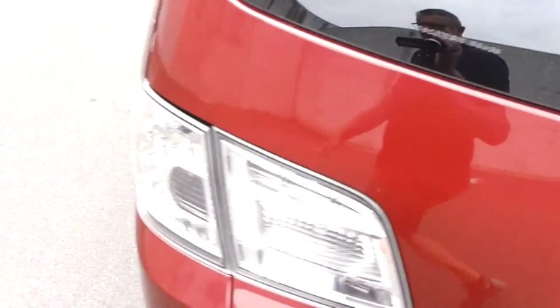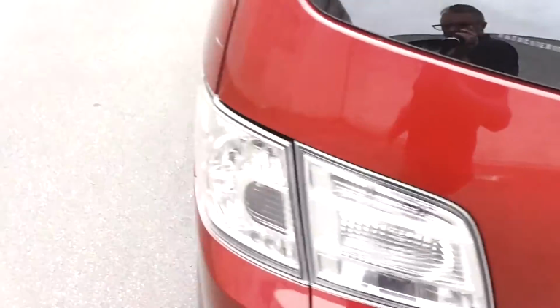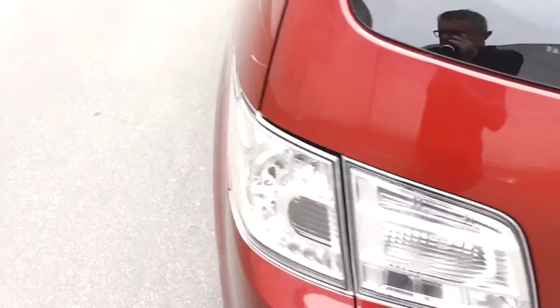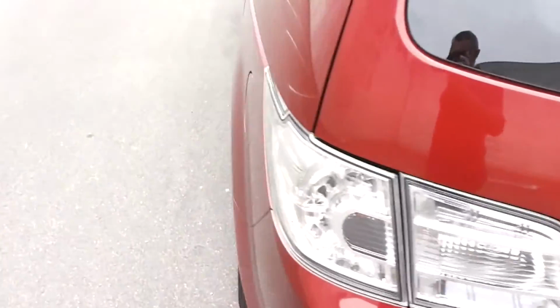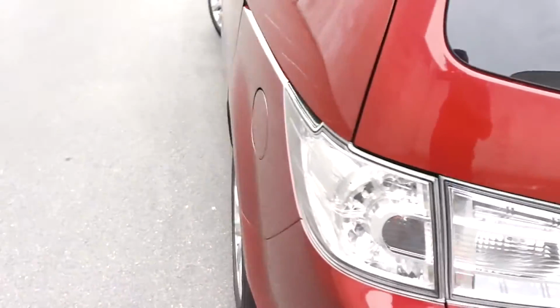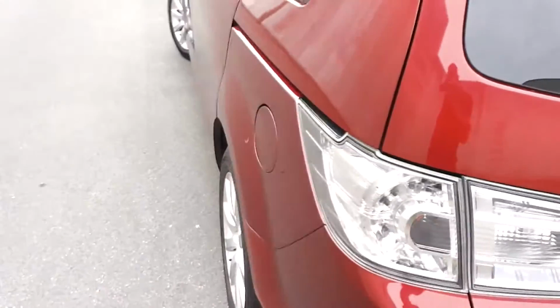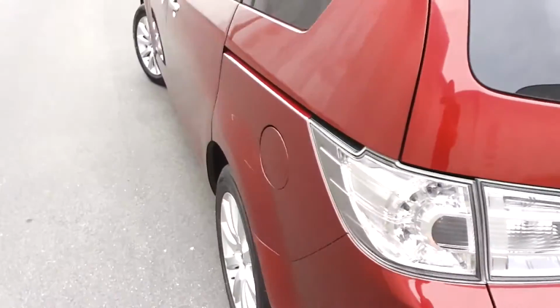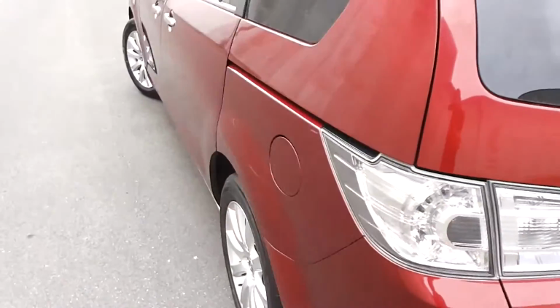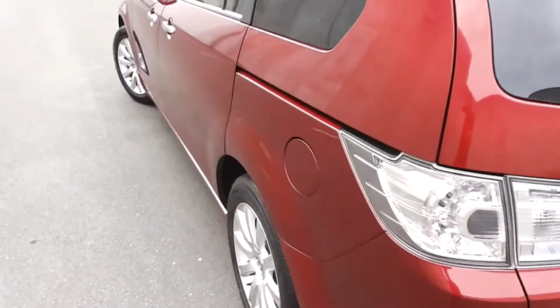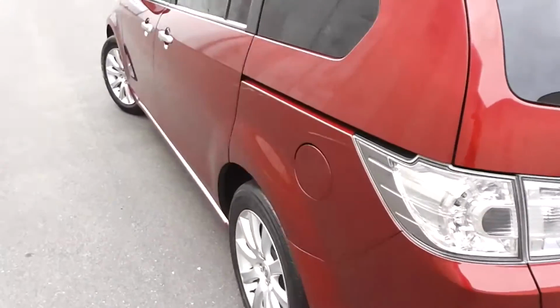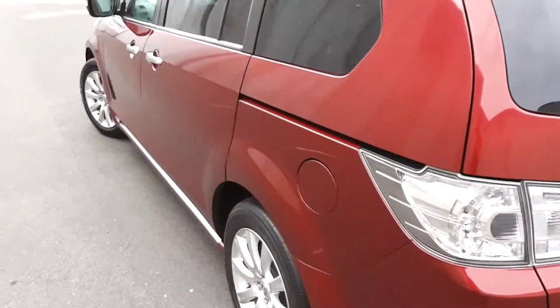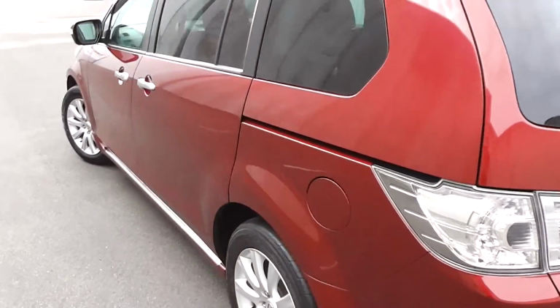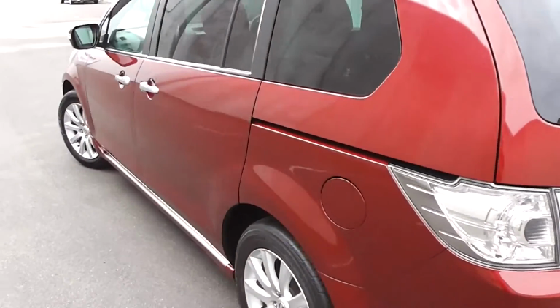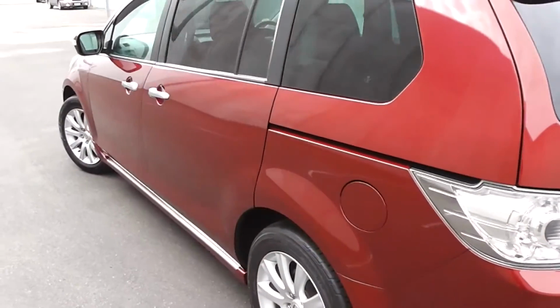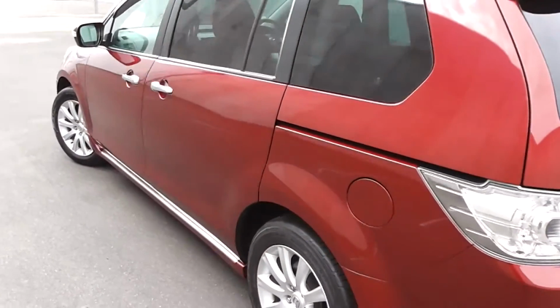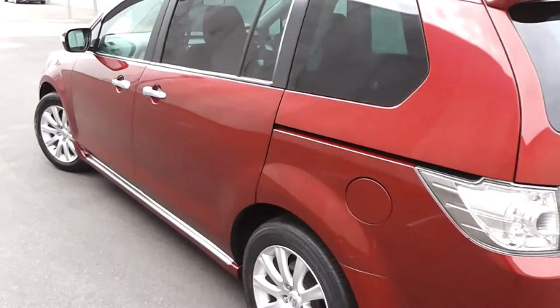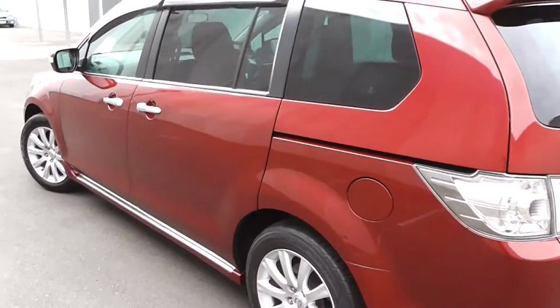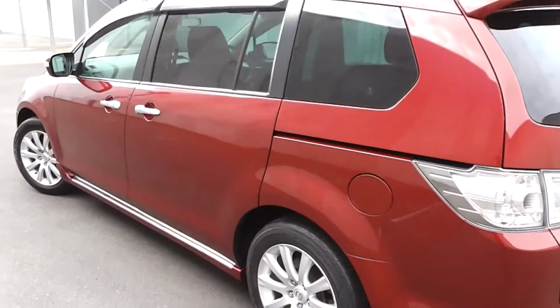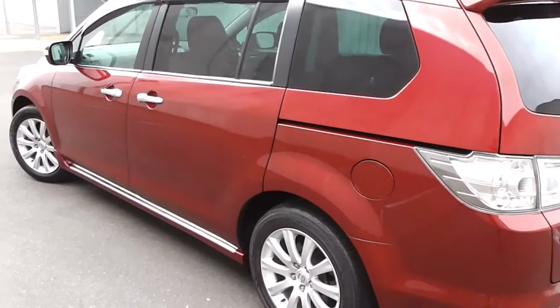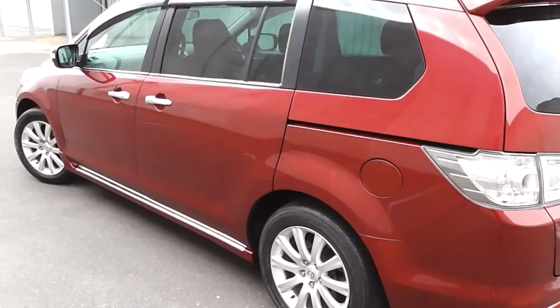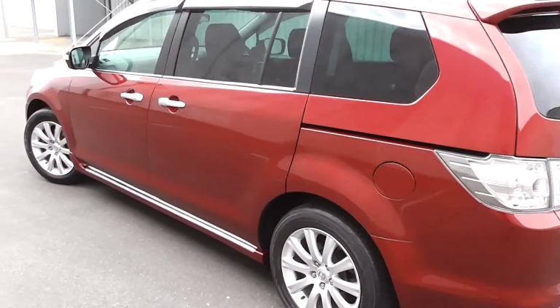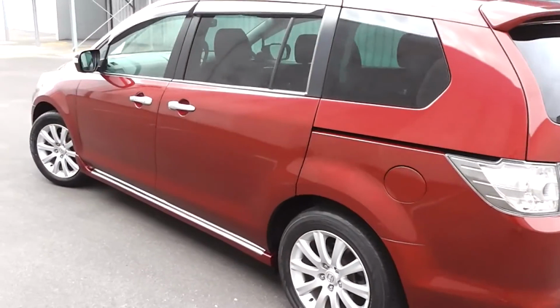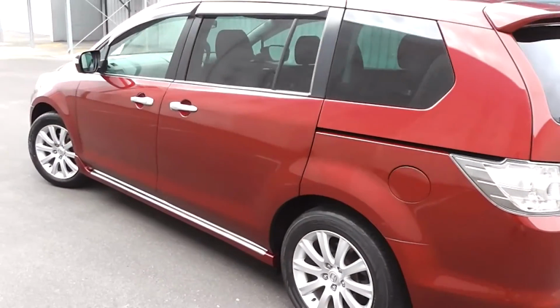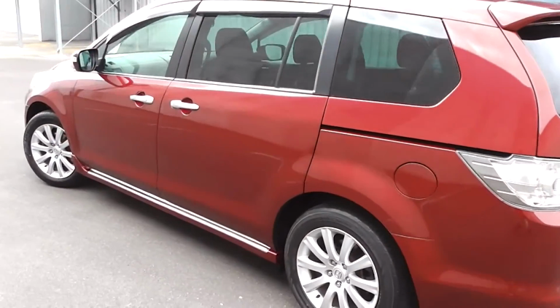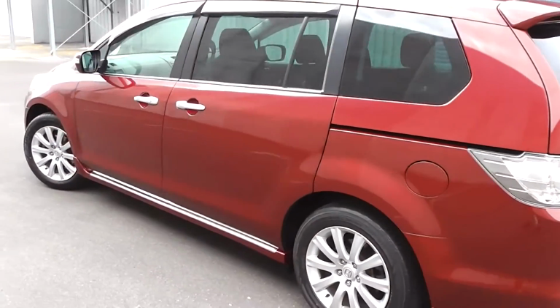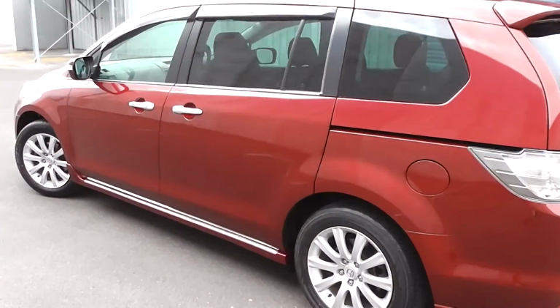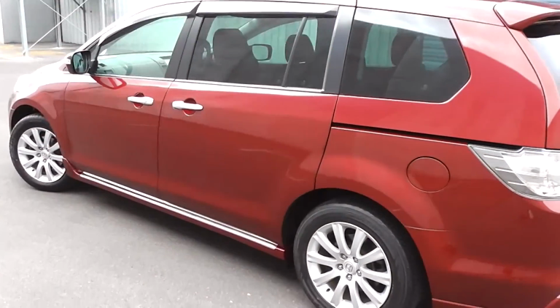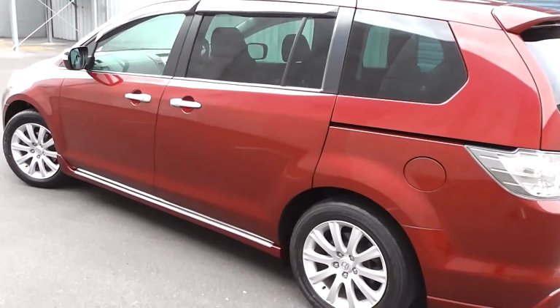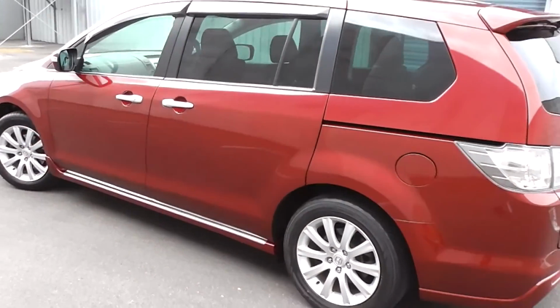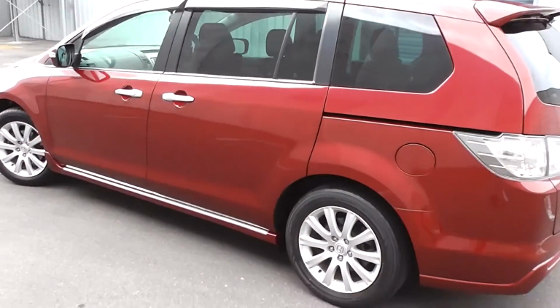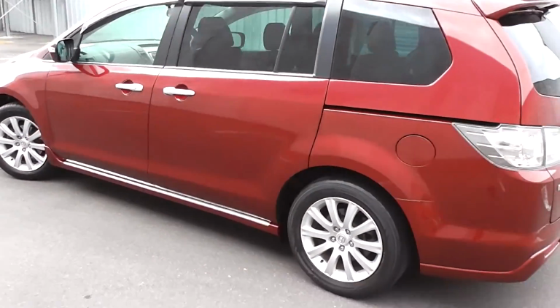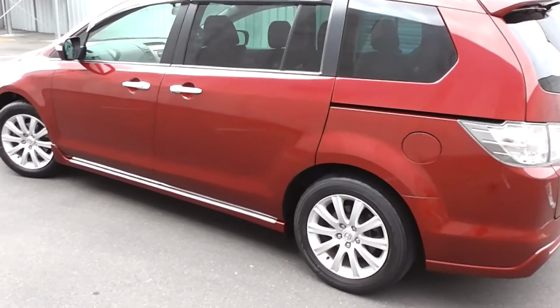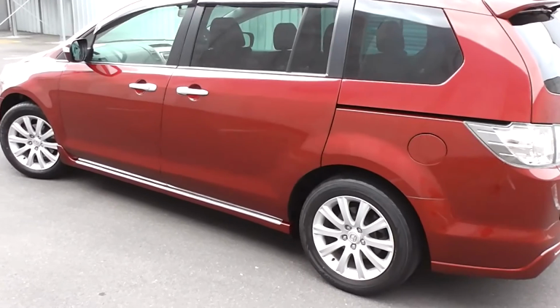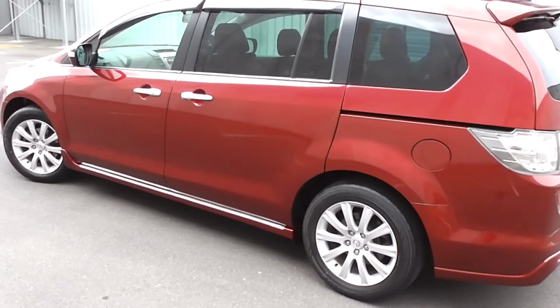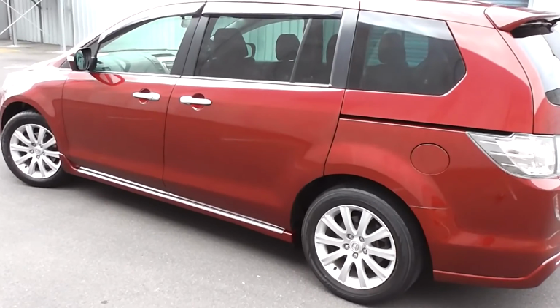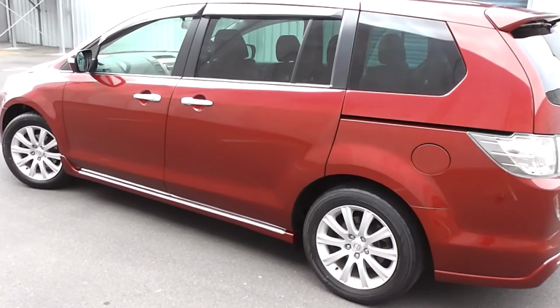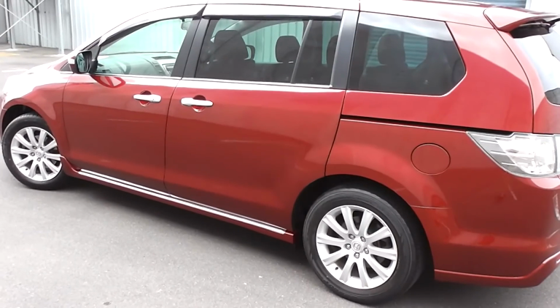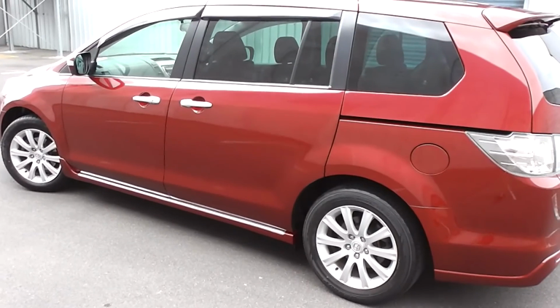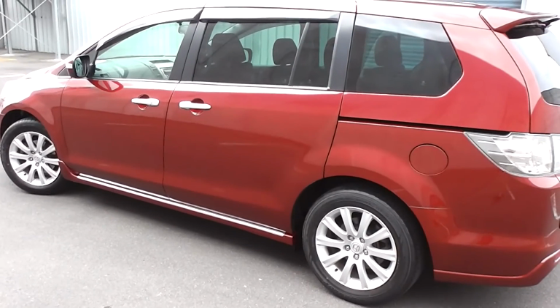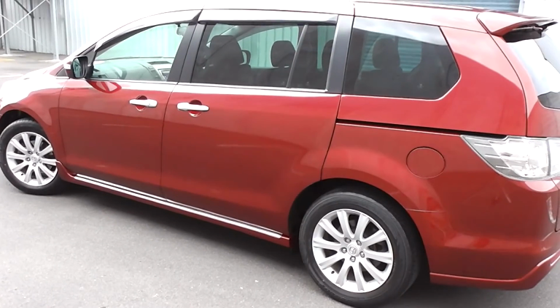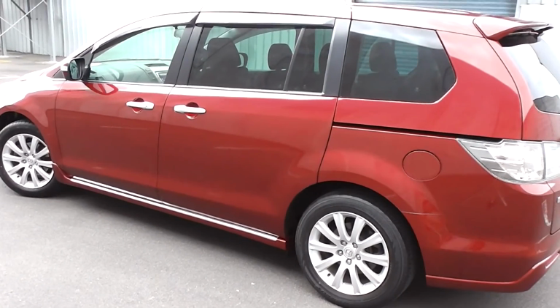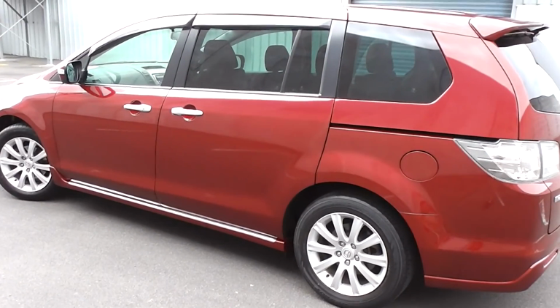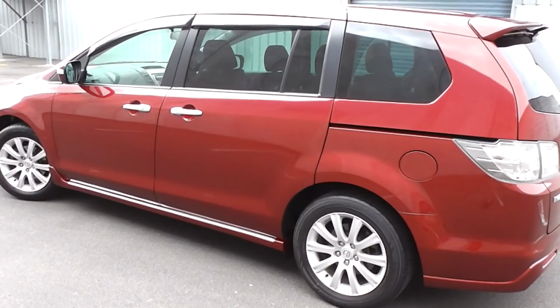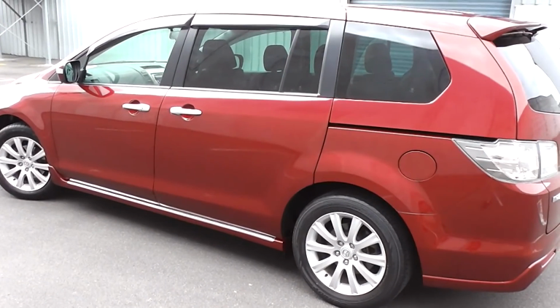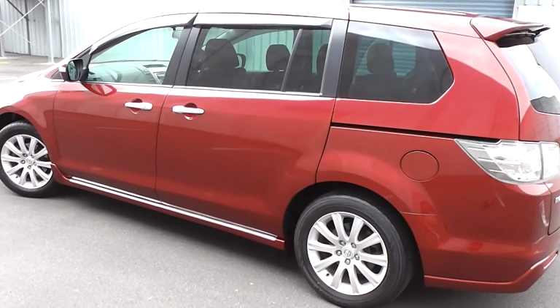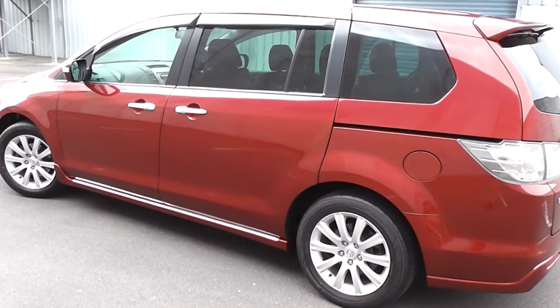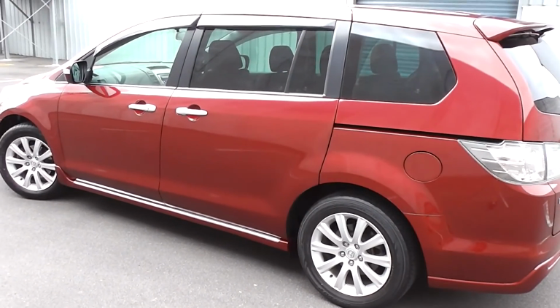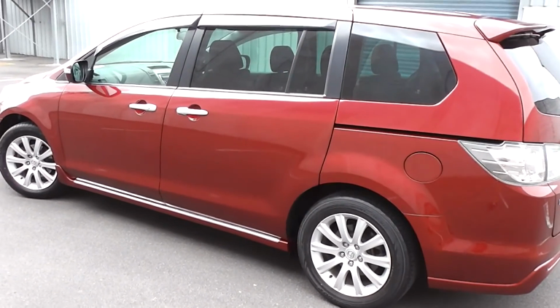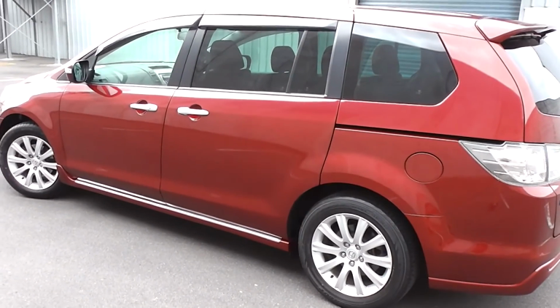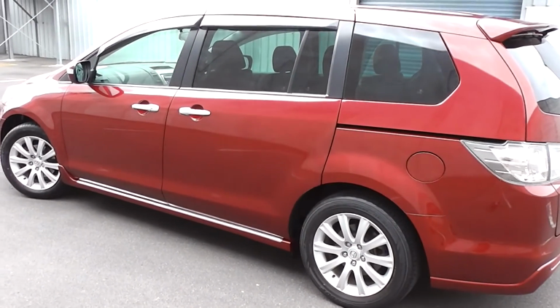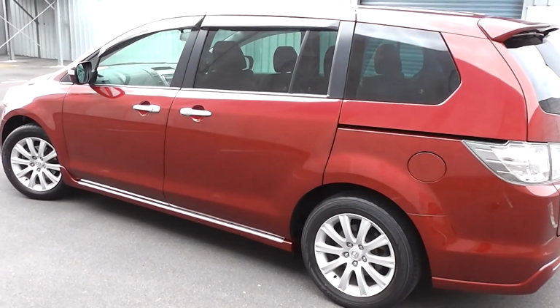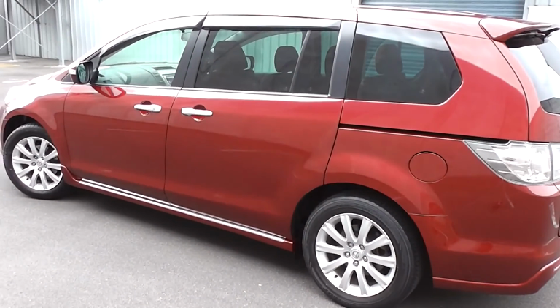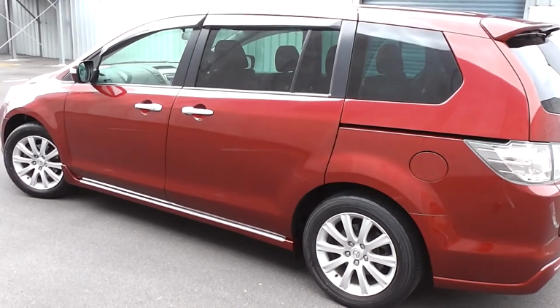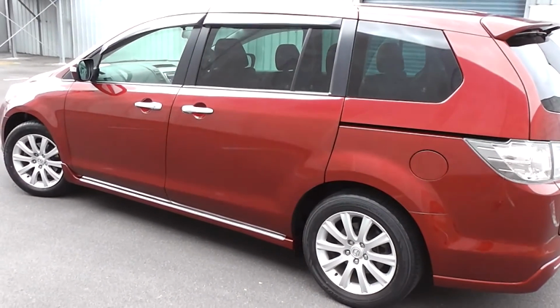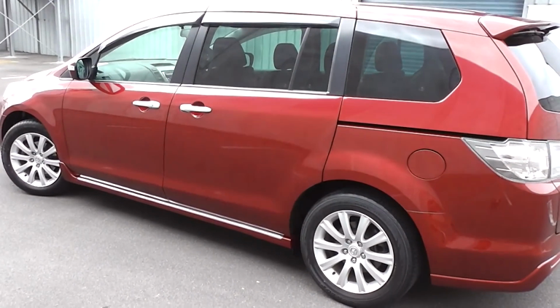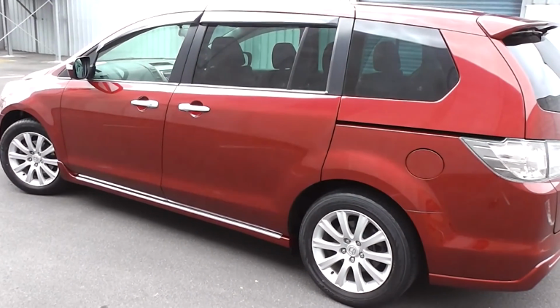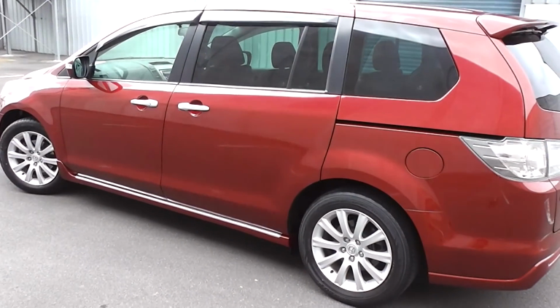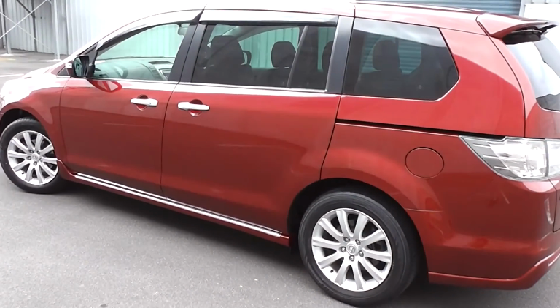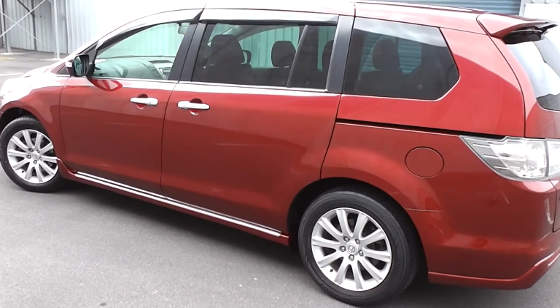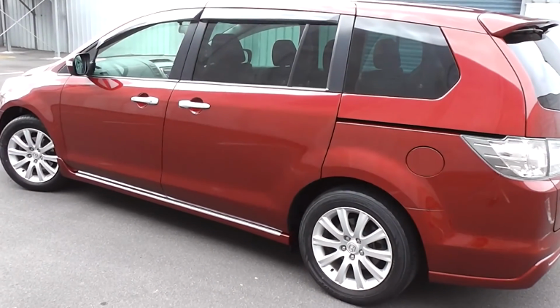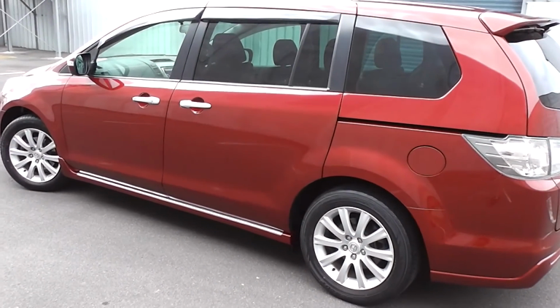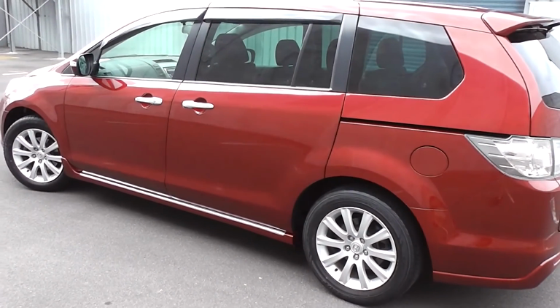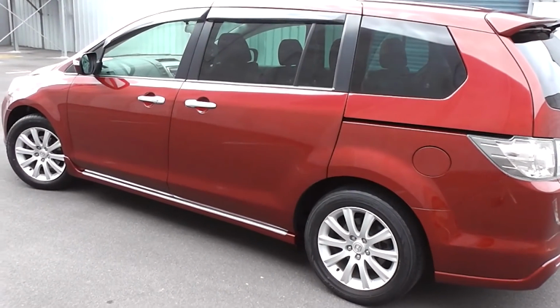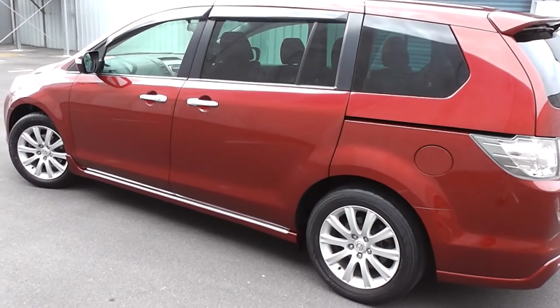So there you have it — a 2007 Mazda MPV 23C in wine red, with 71,000 kilometres on the clock.